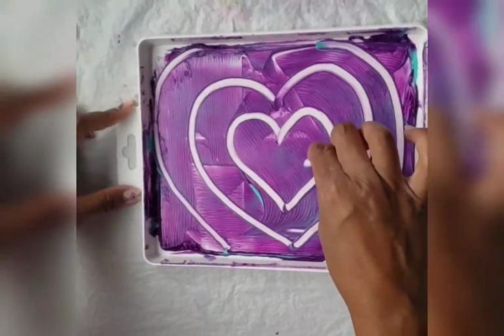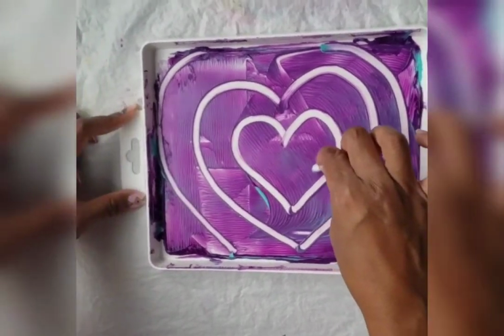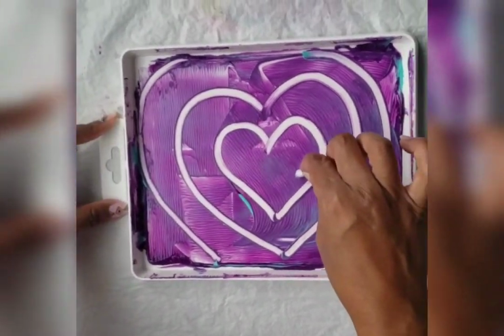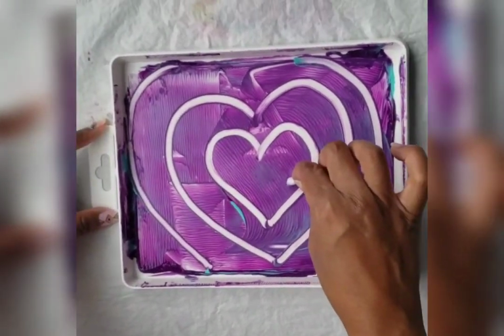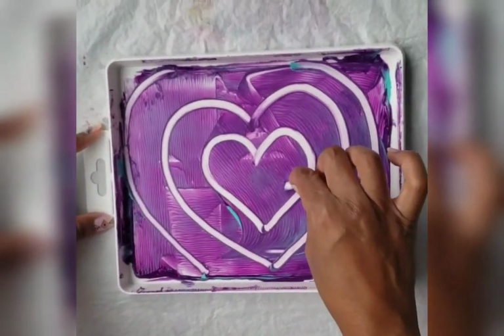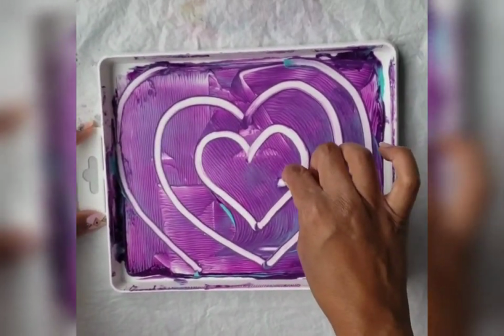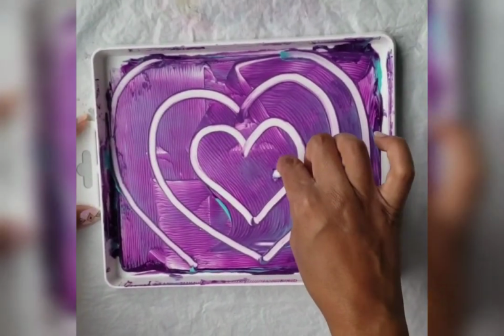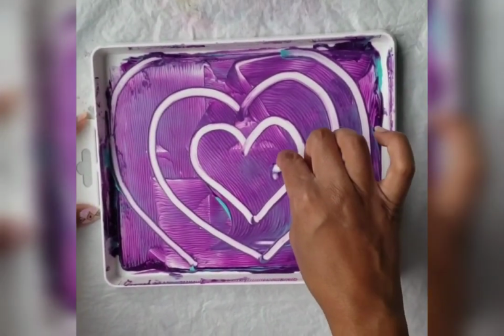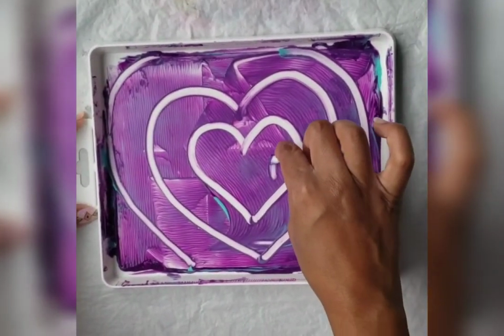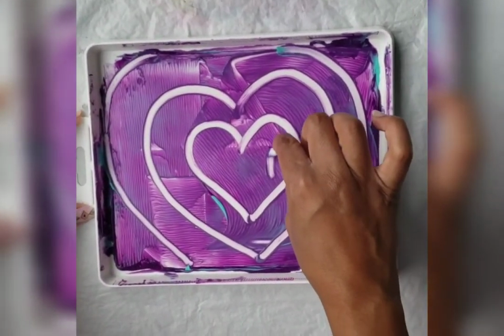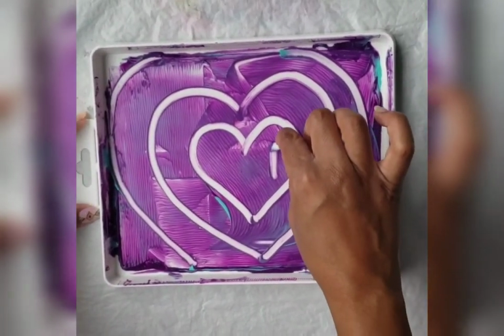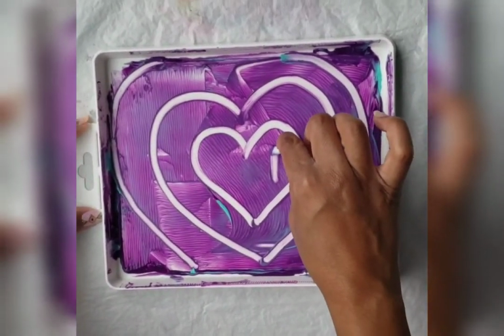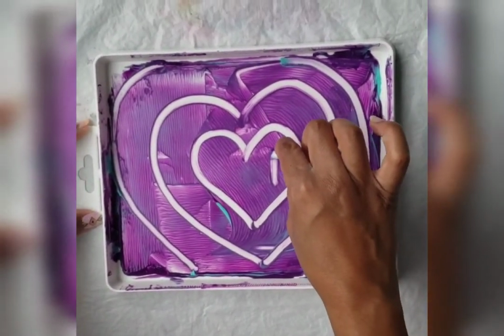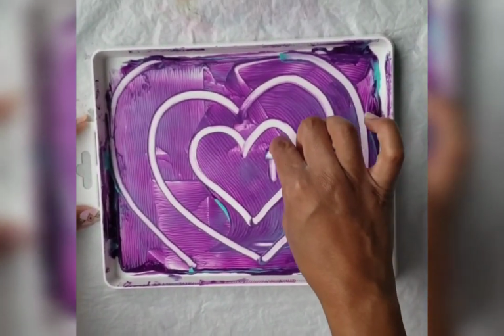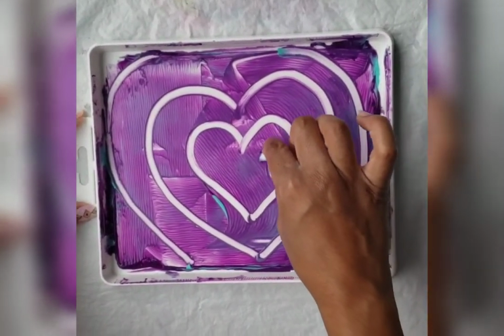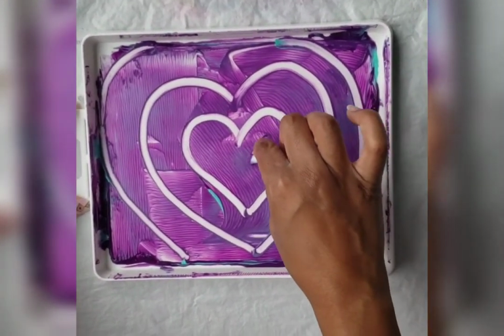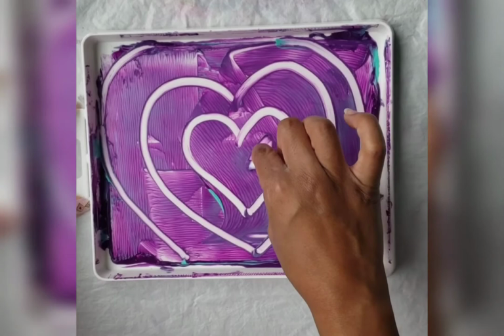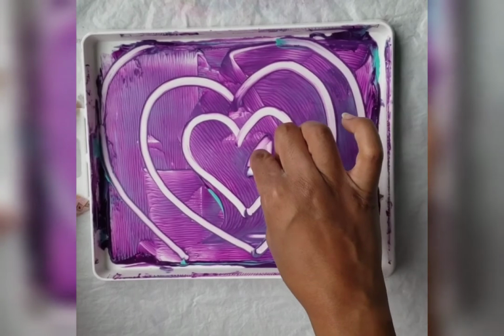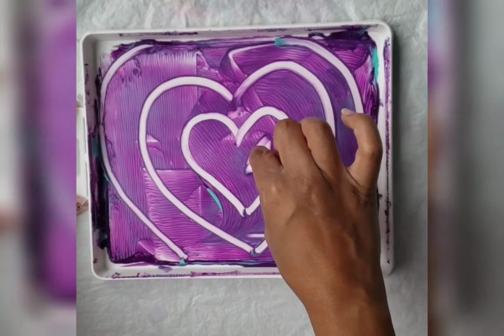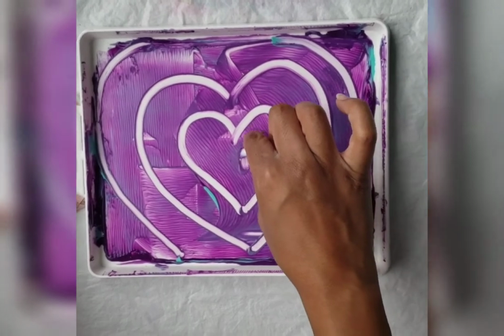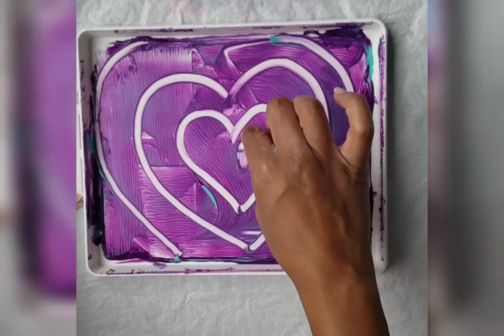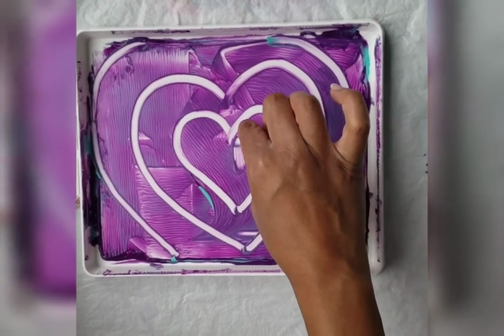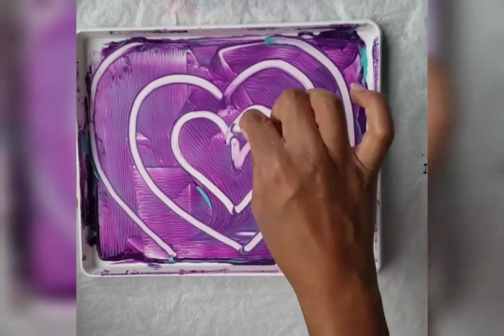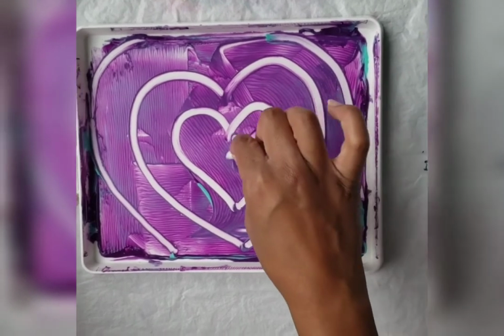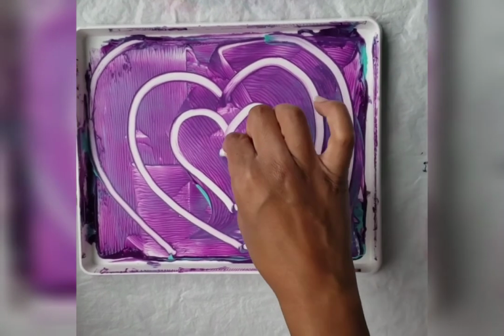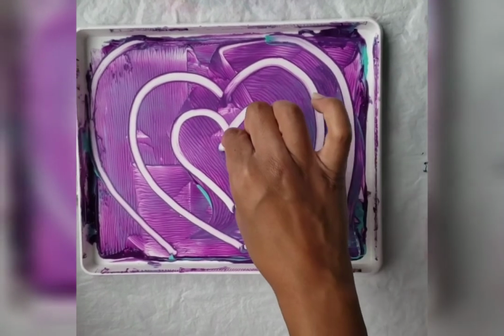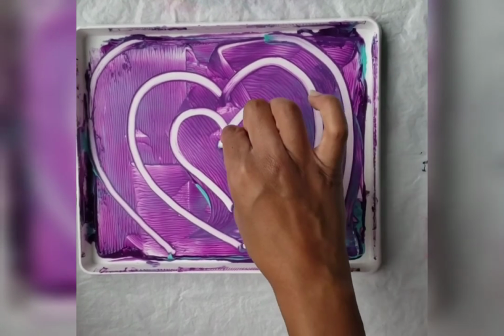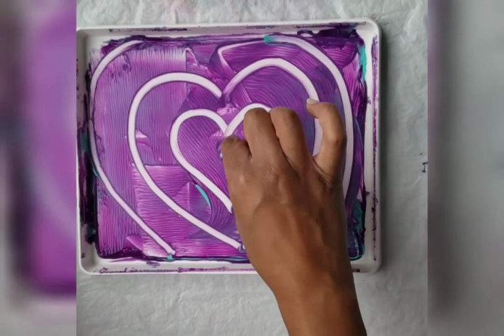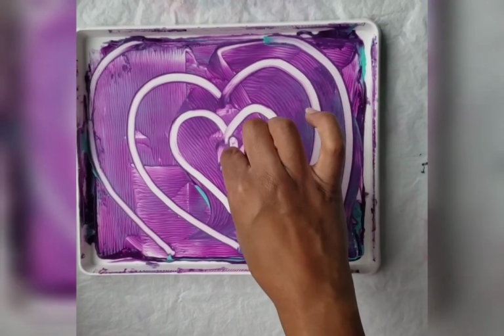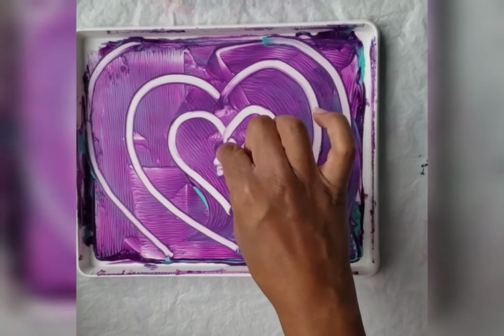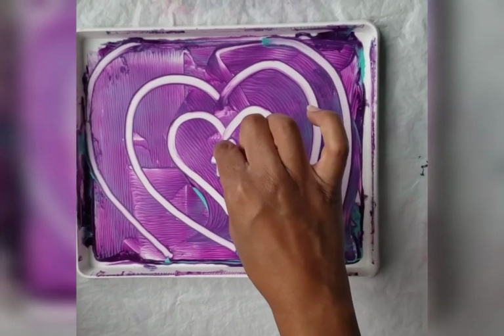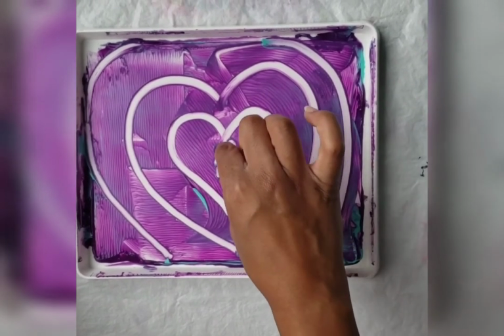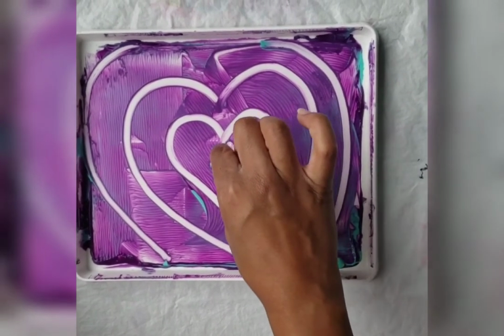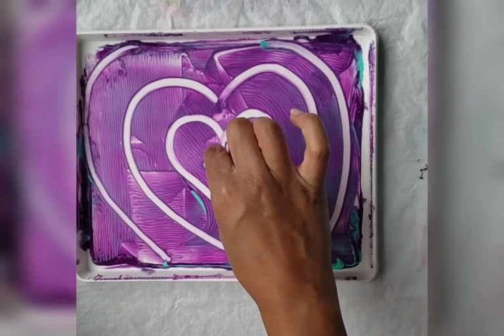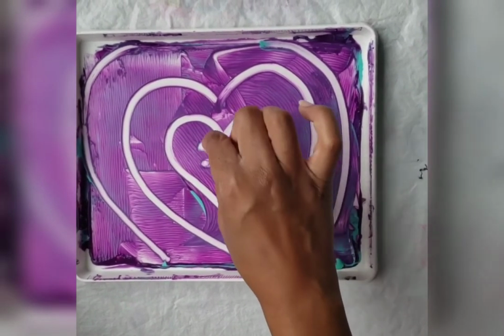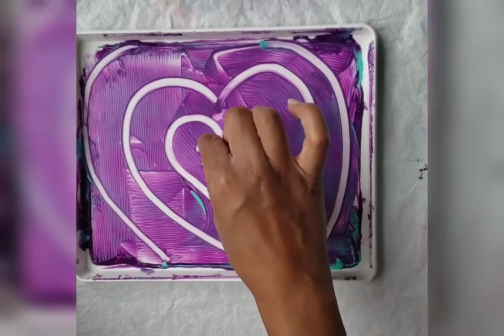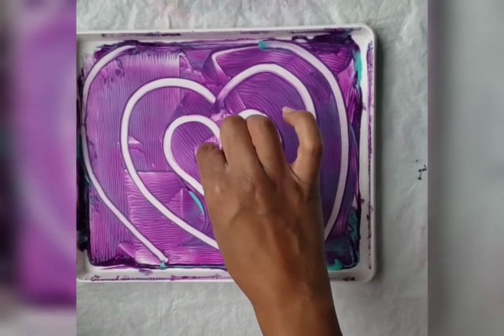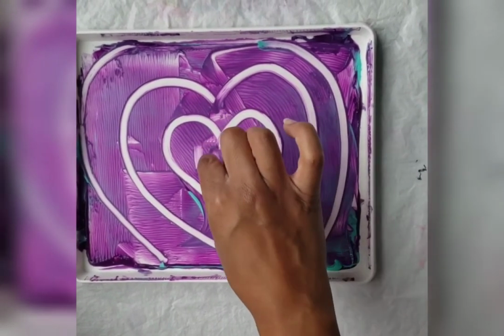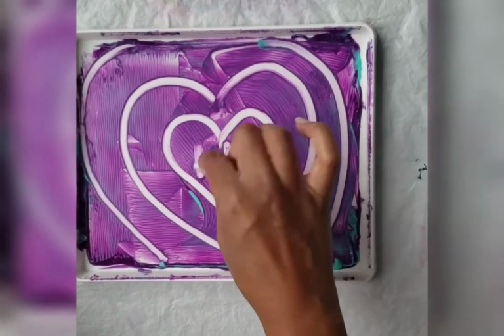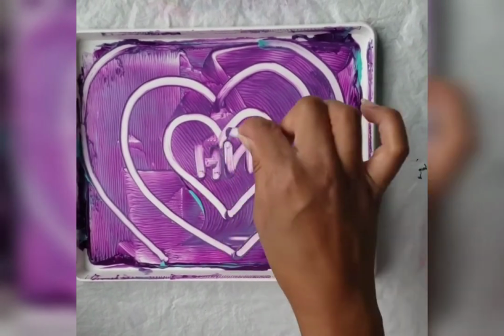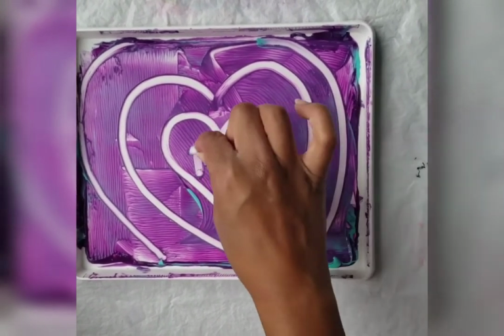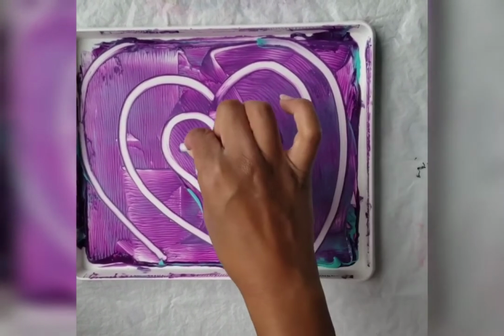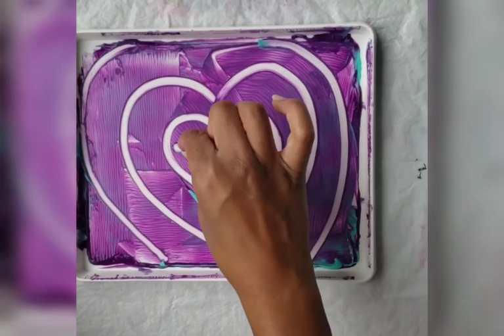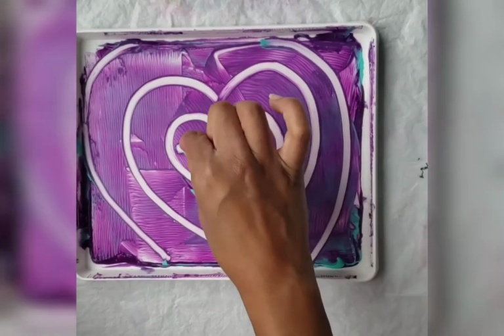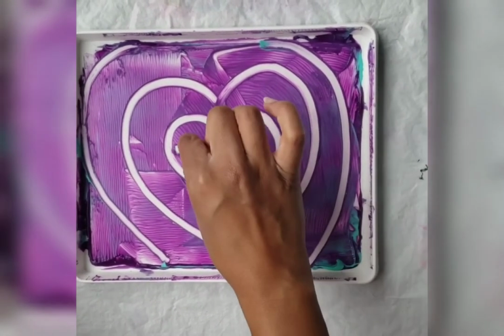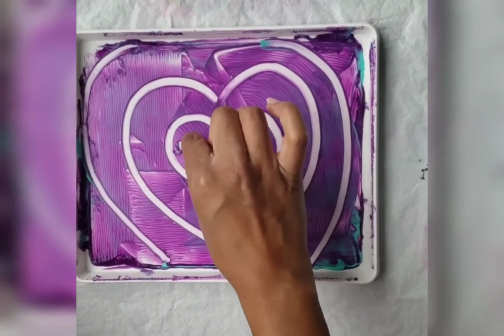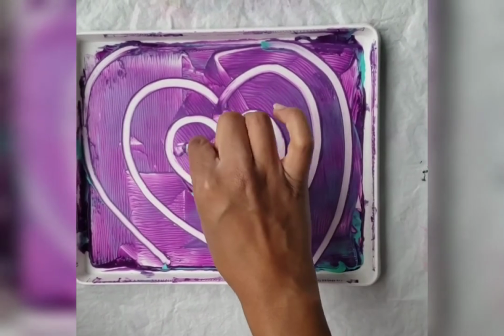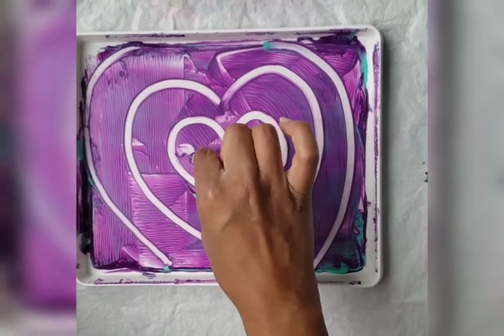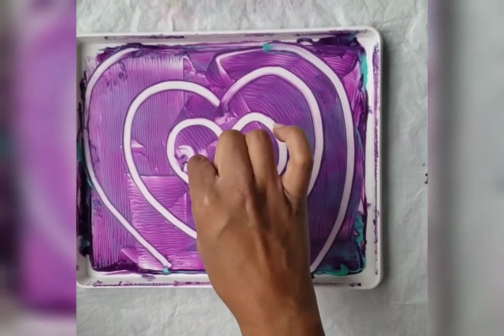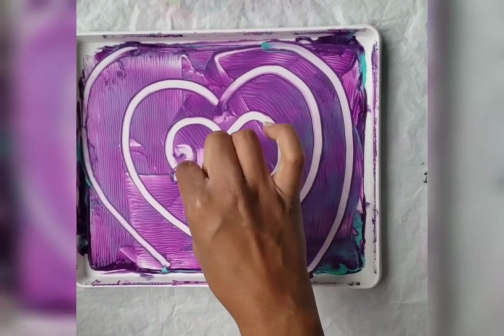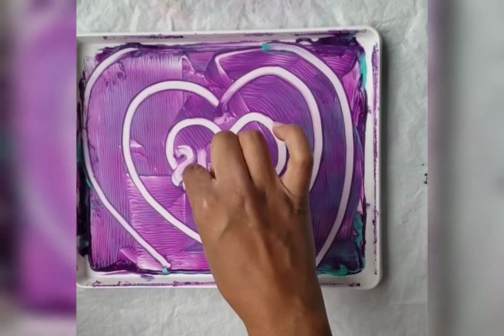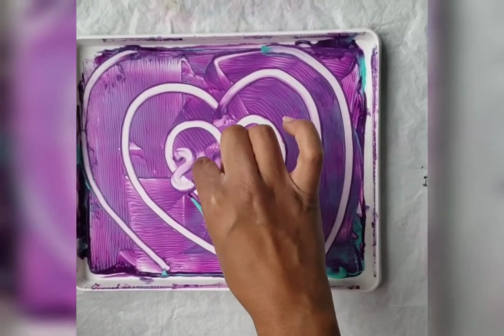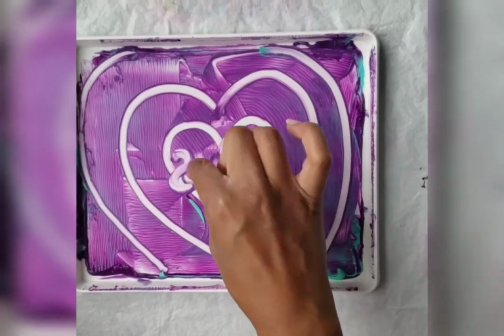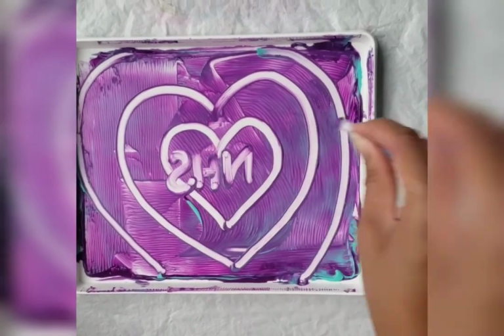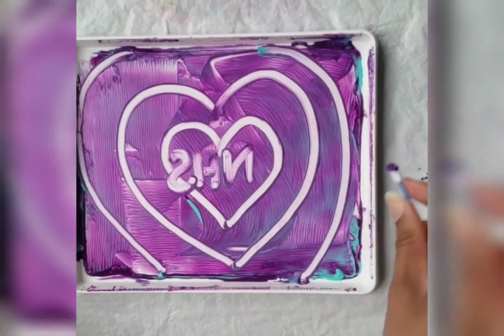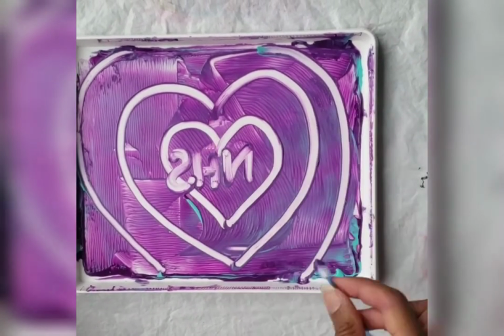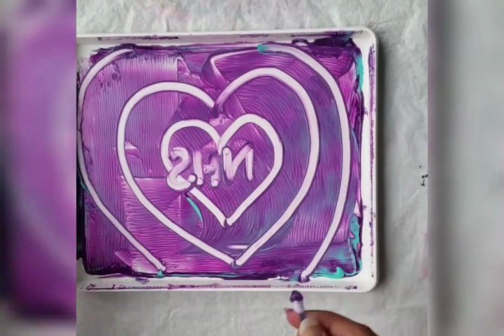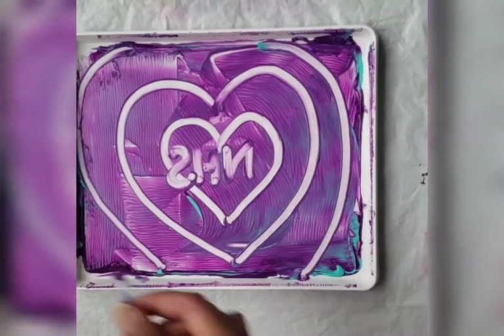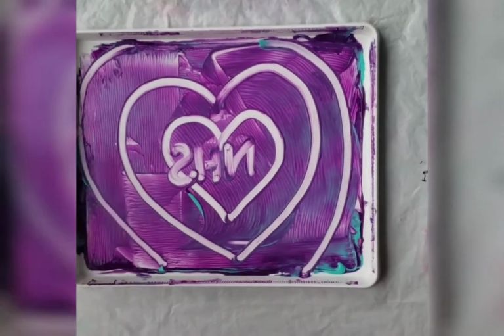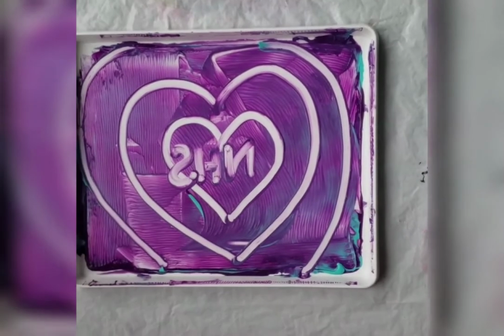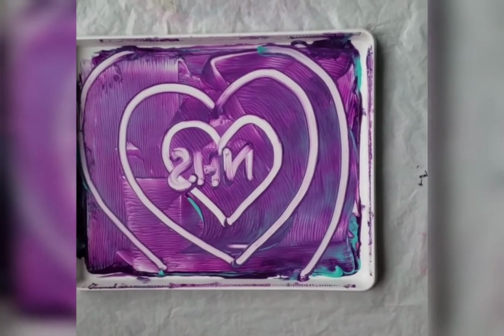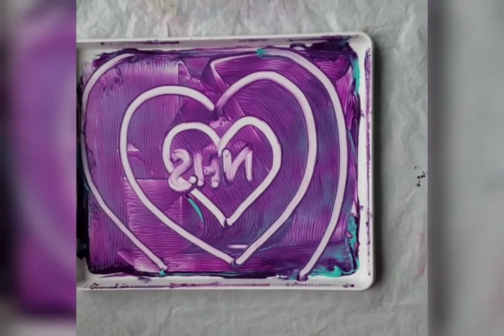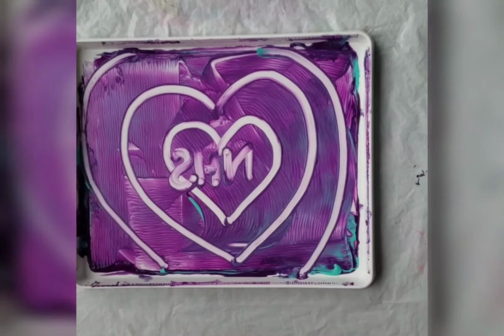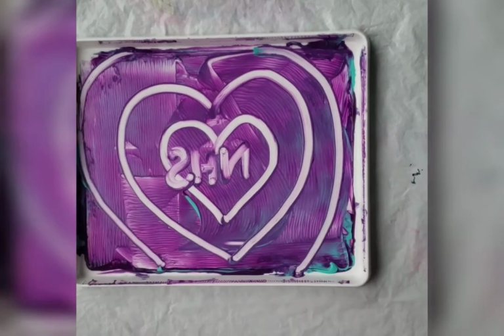Now if you want to write something, as this will print a mirror image, you need to do it backwards.